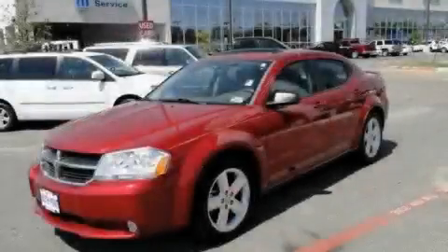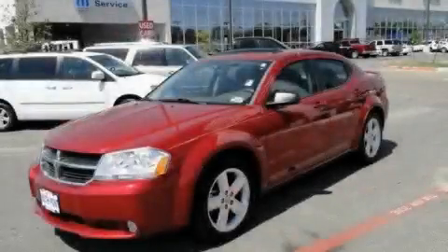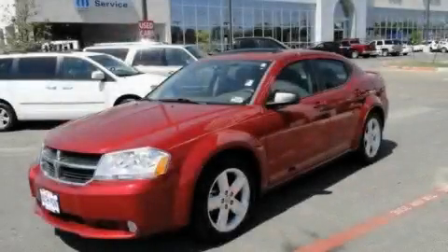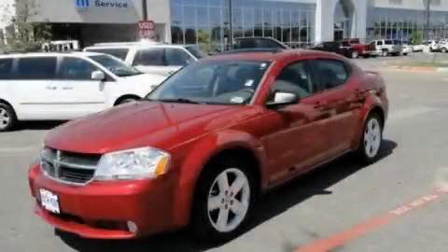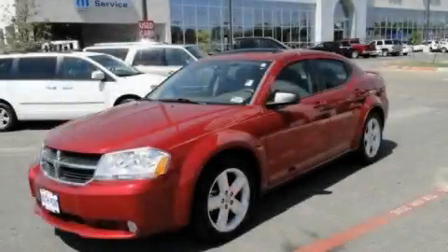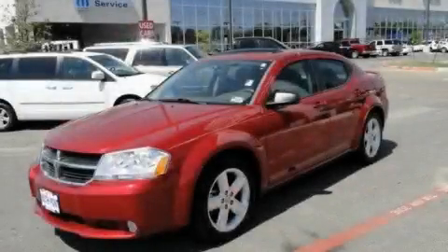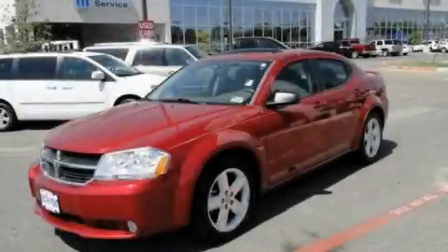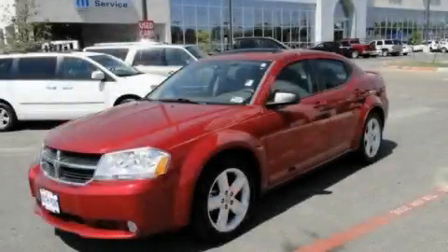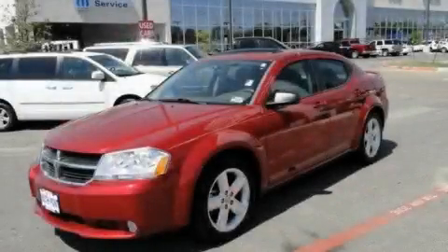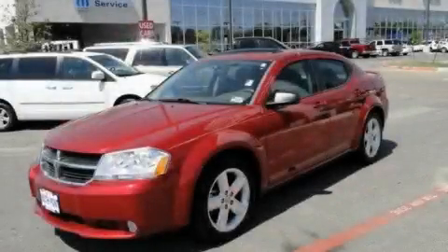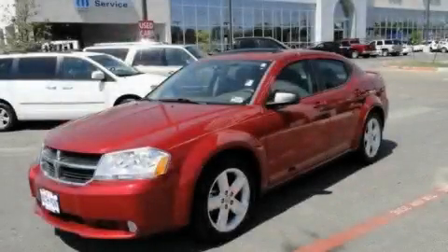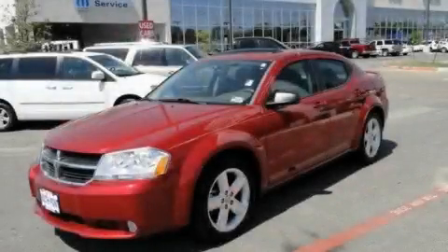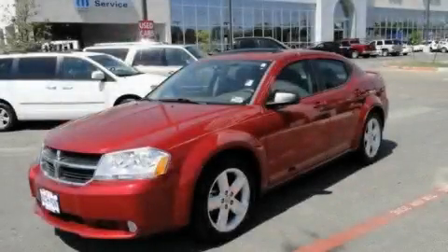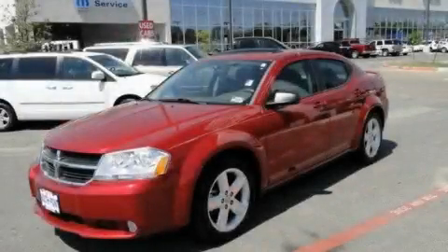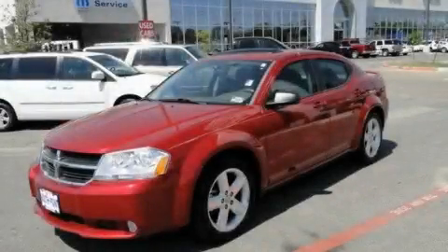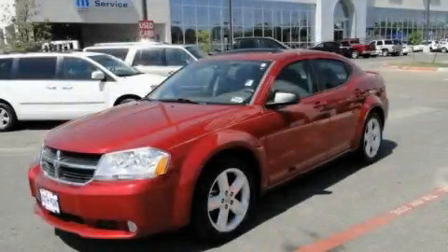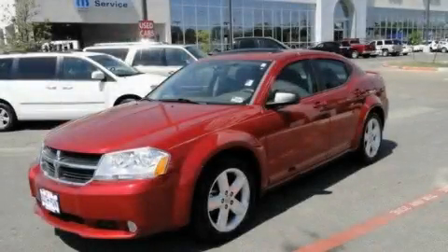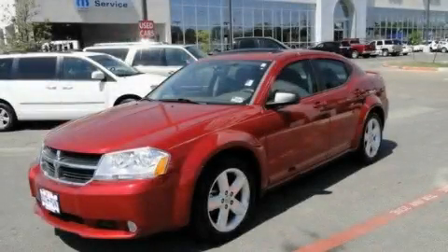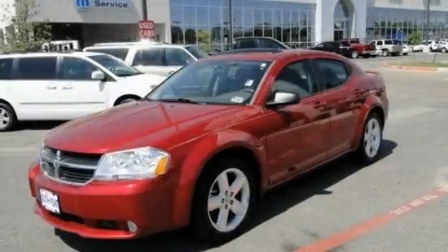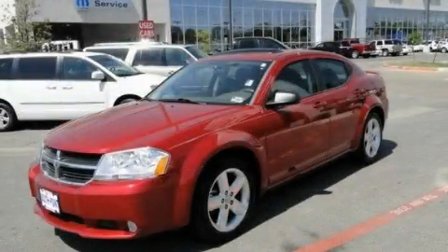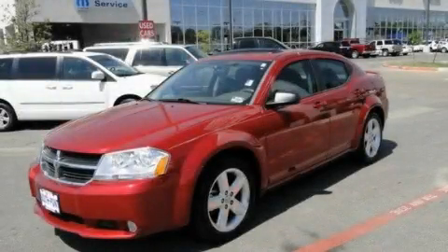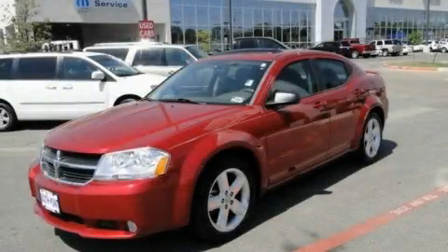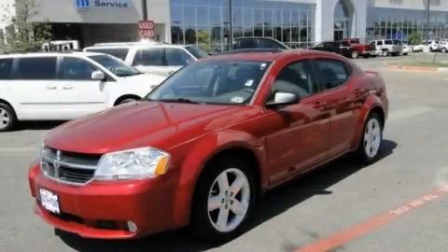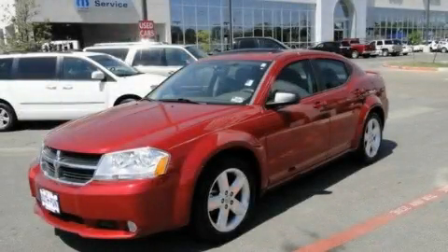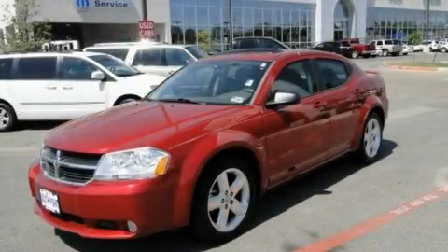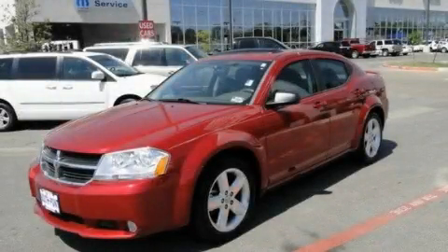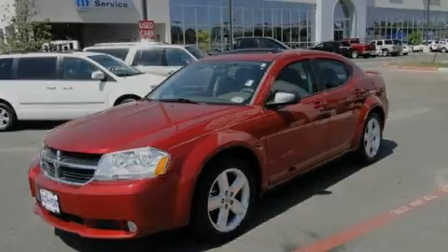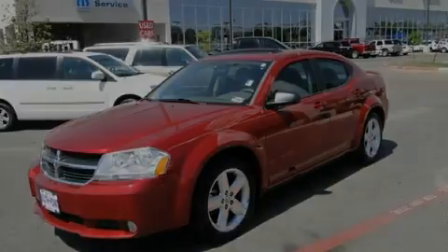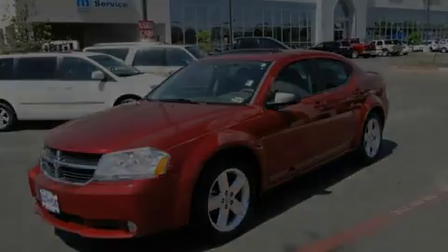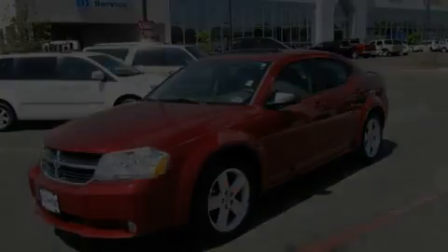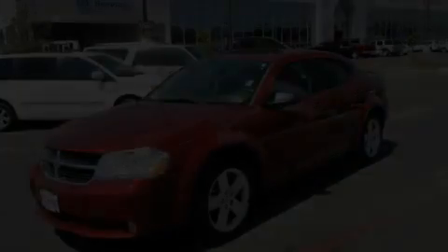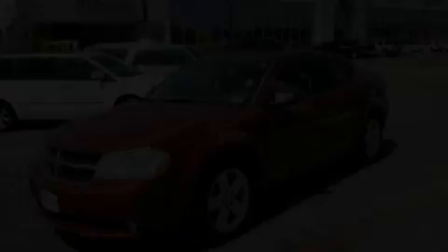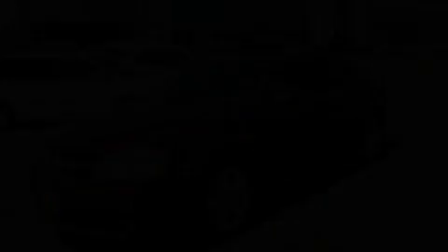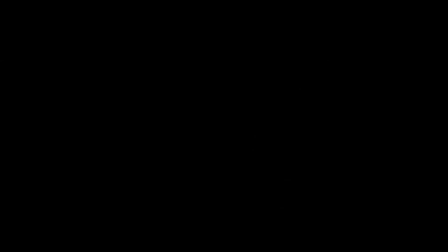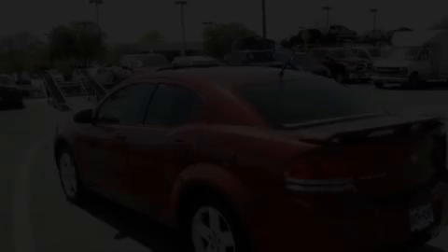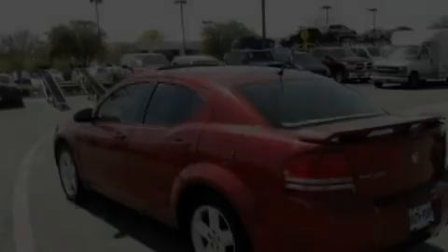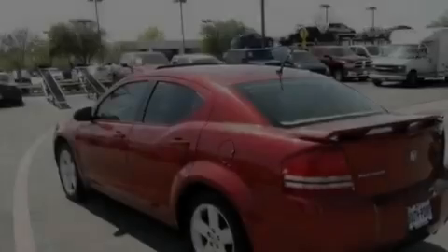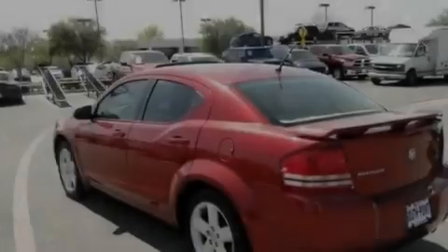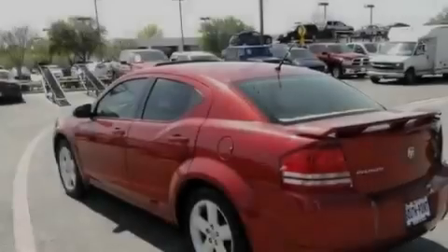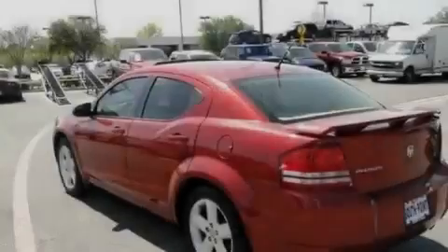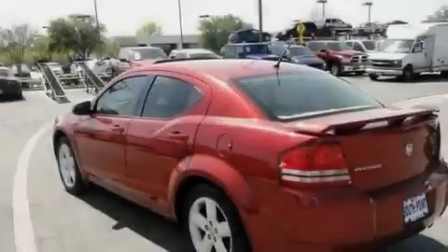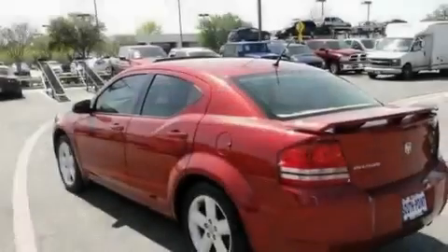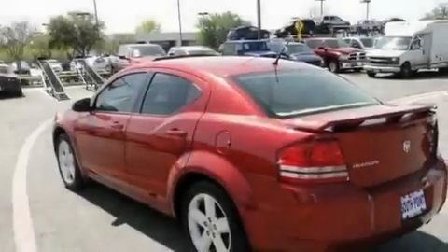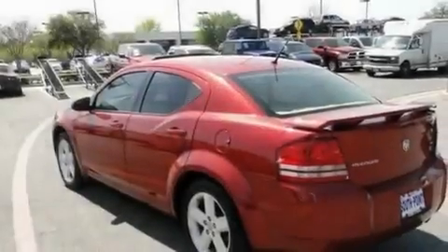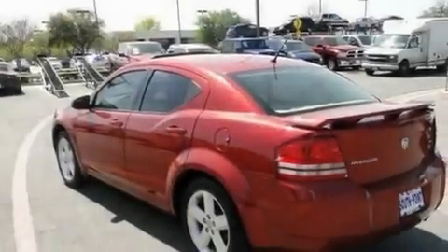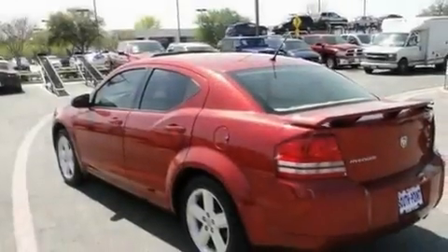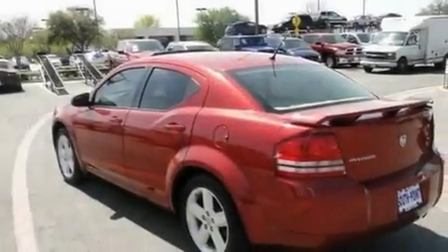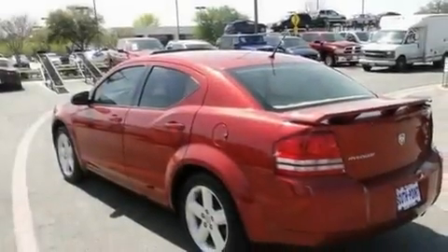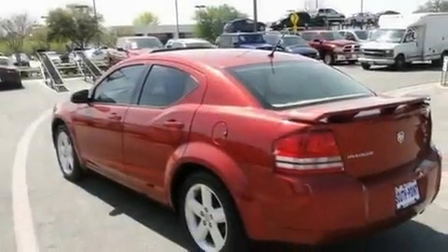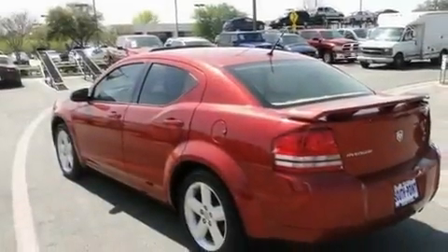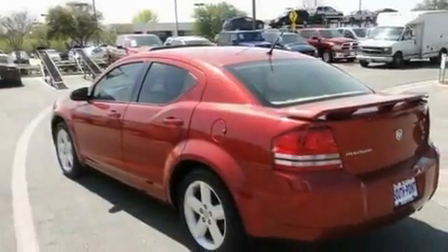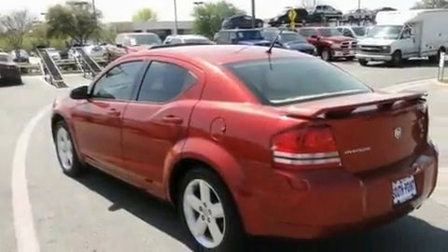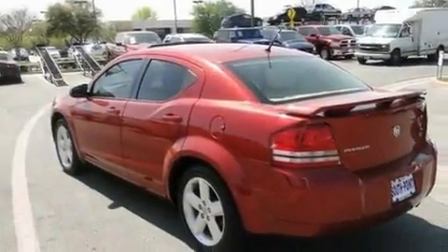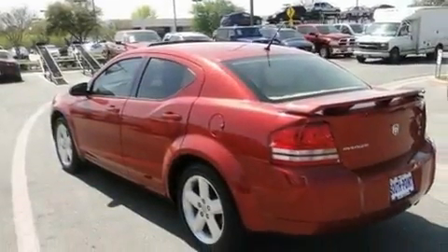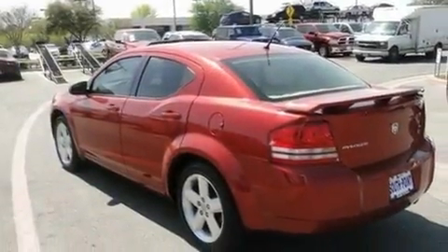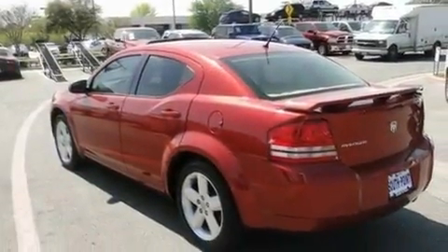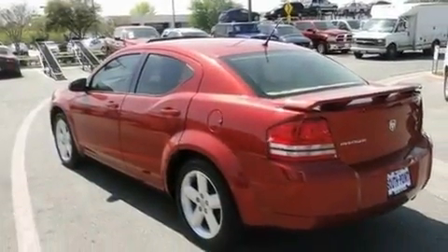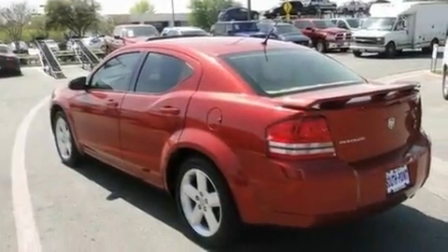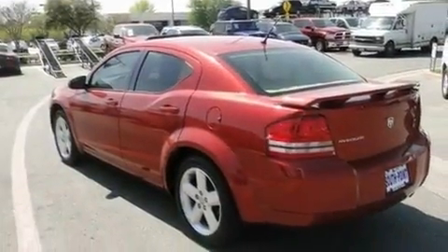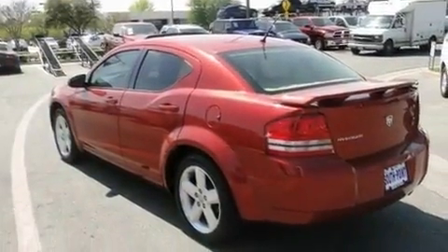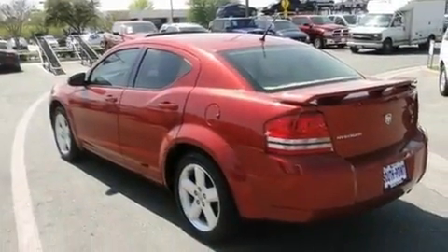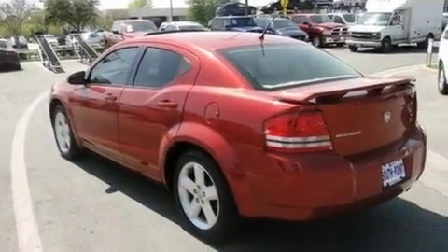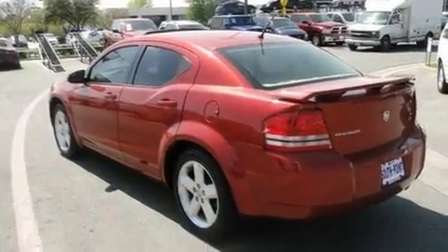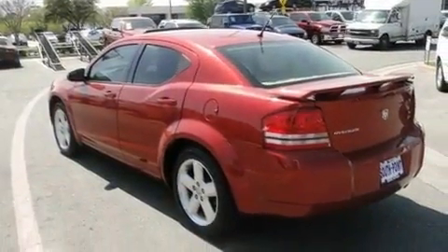This is a 2008 Dodge Avenger. It has a 2.7-liter six-cylinder engine and an automatic transmission.